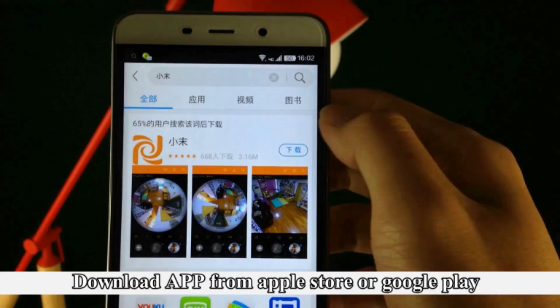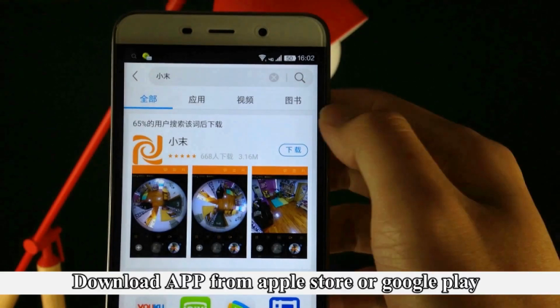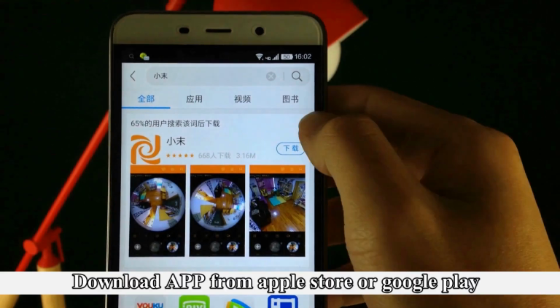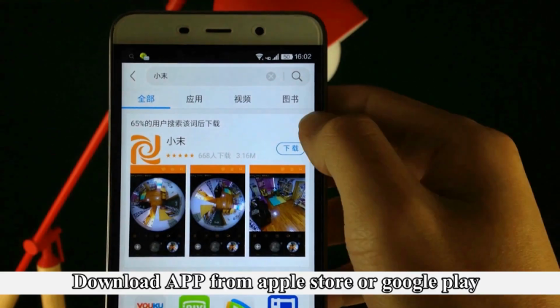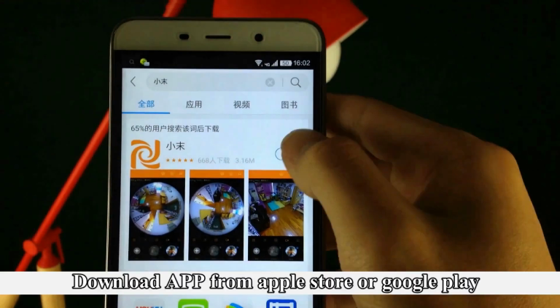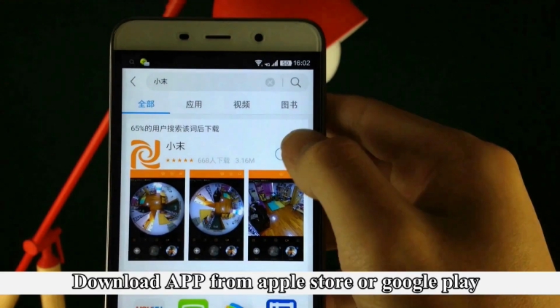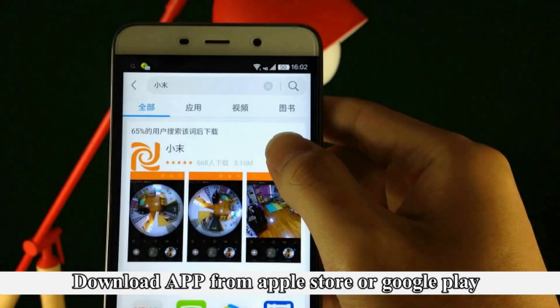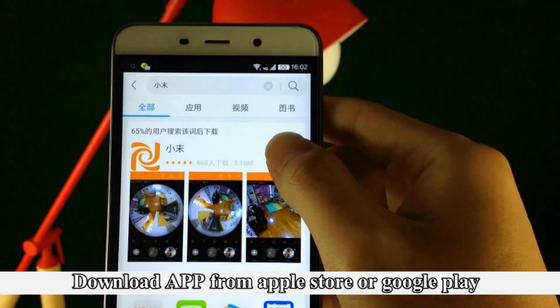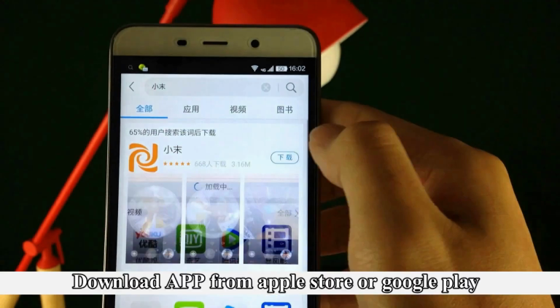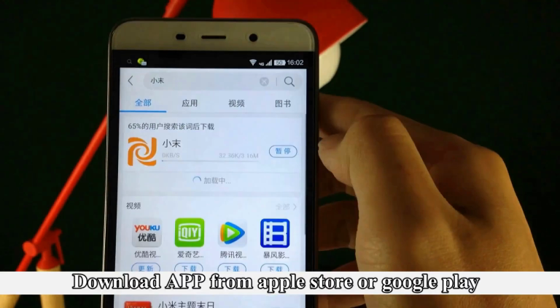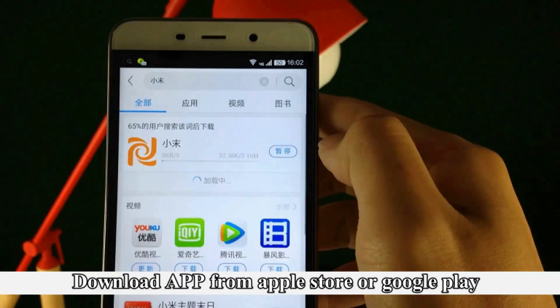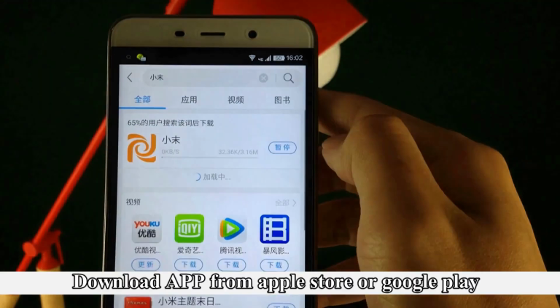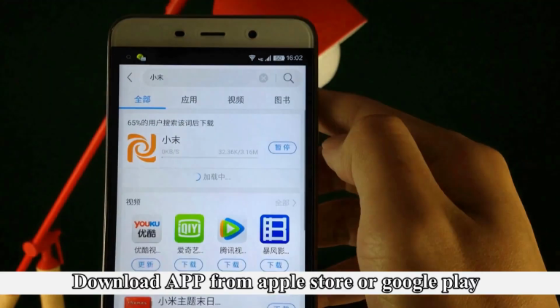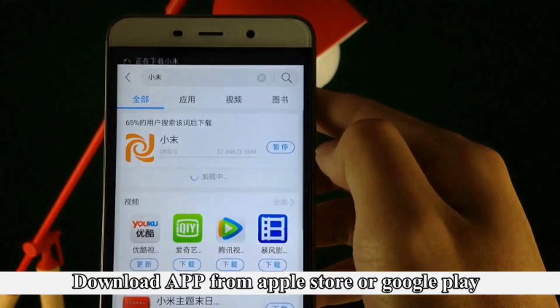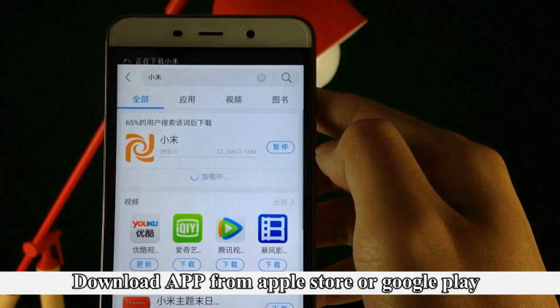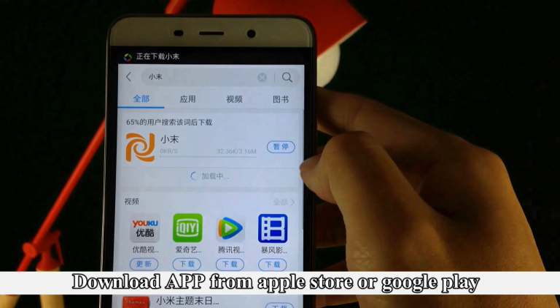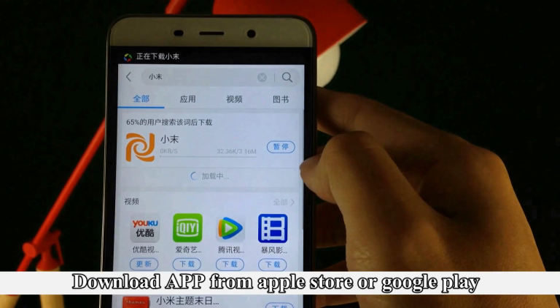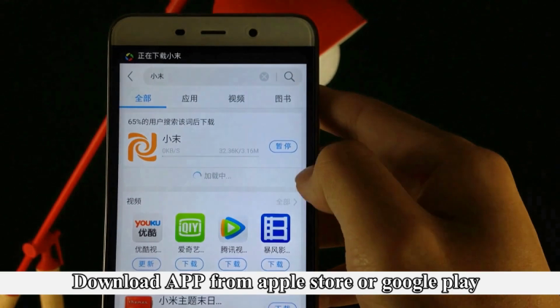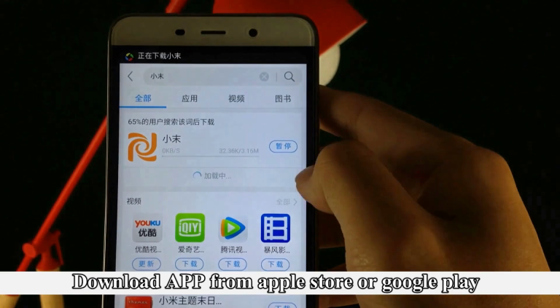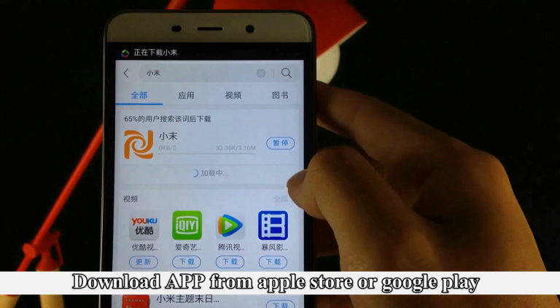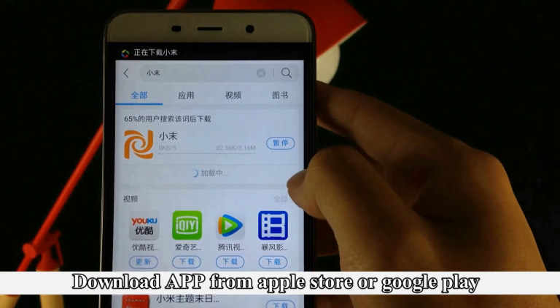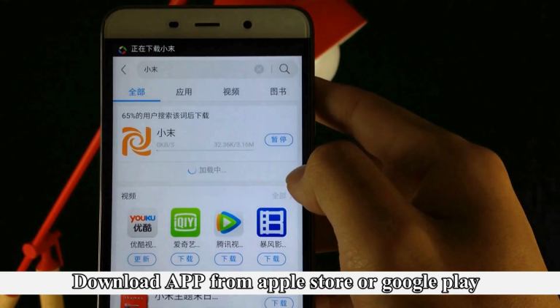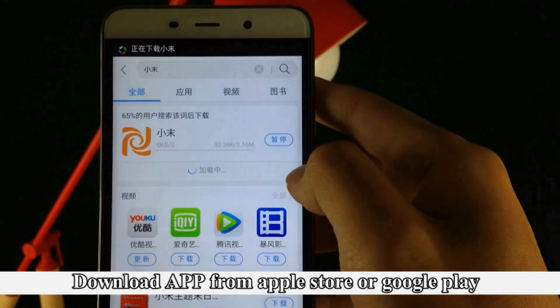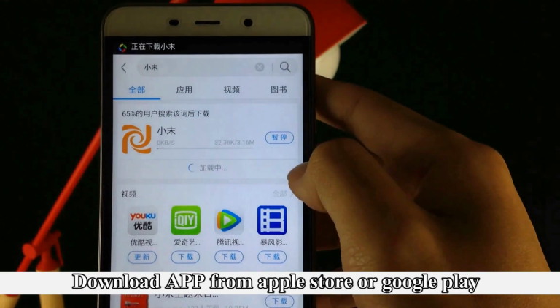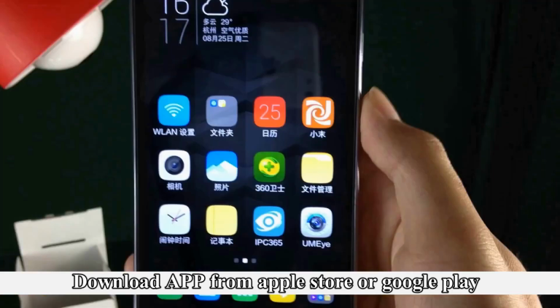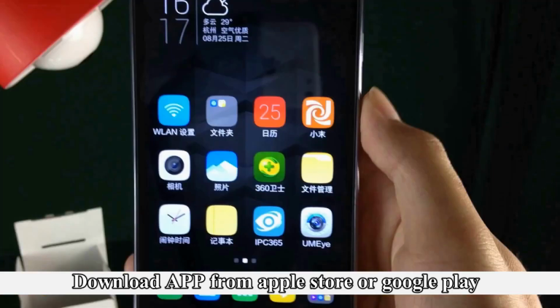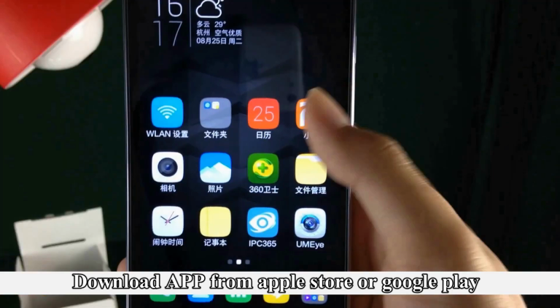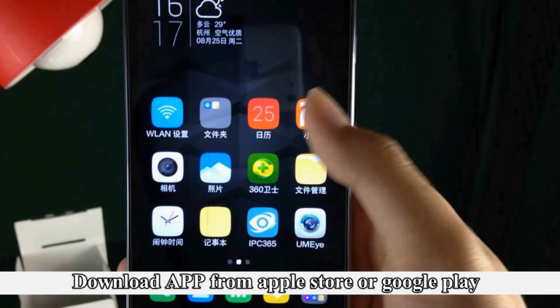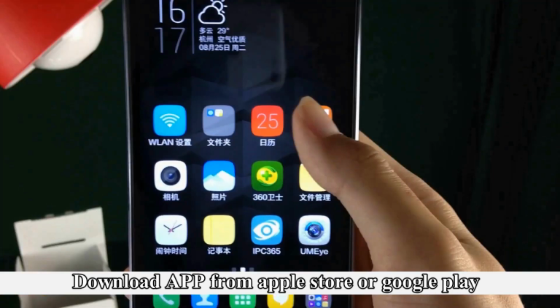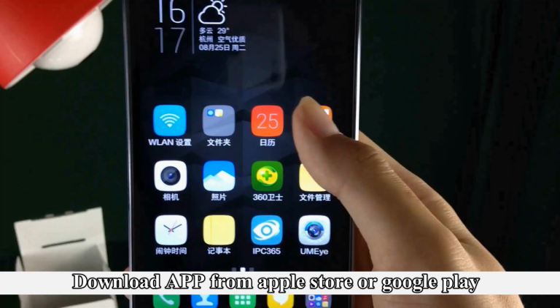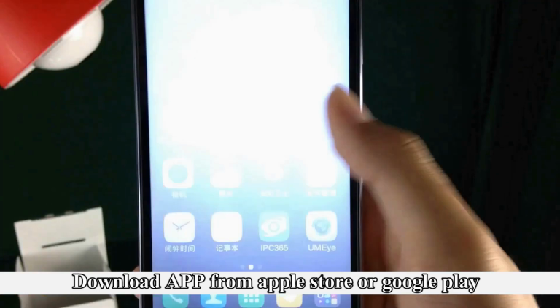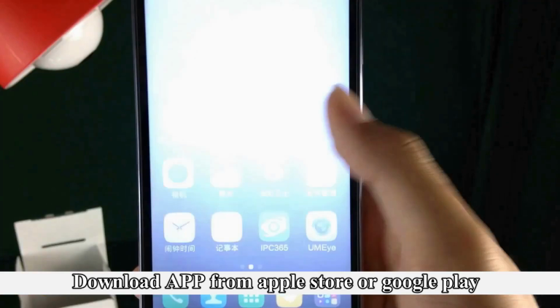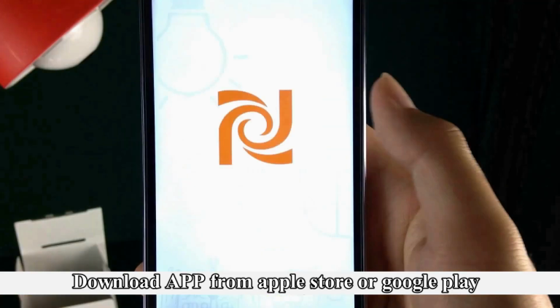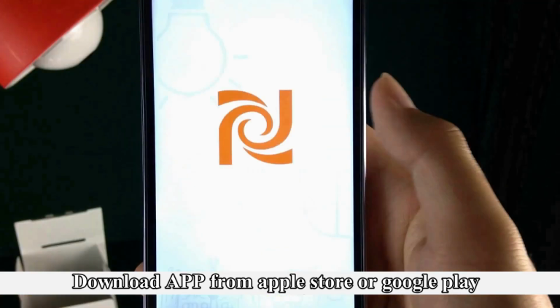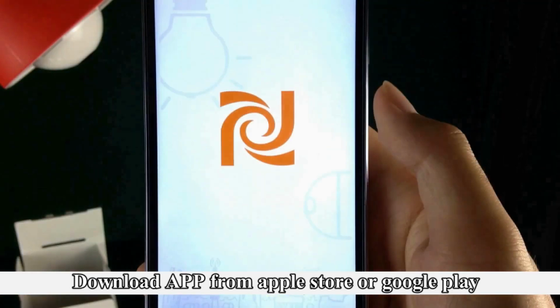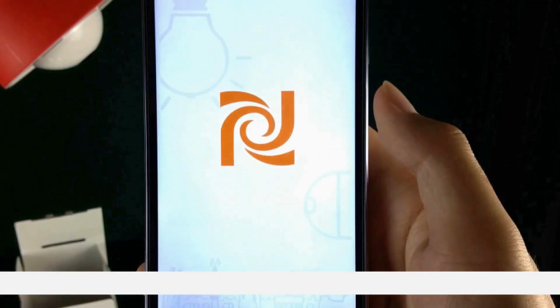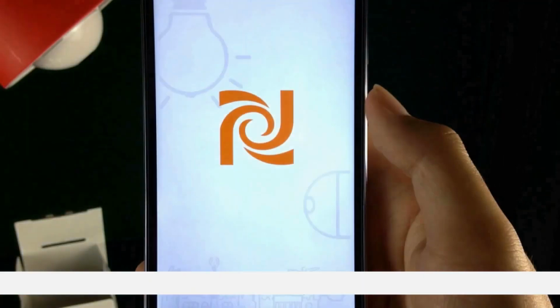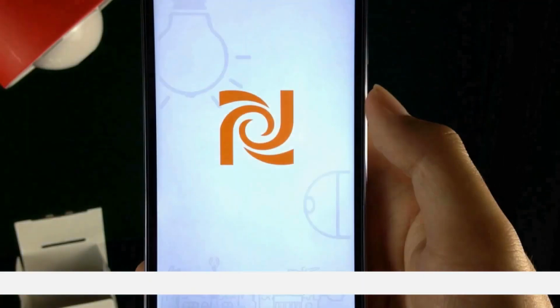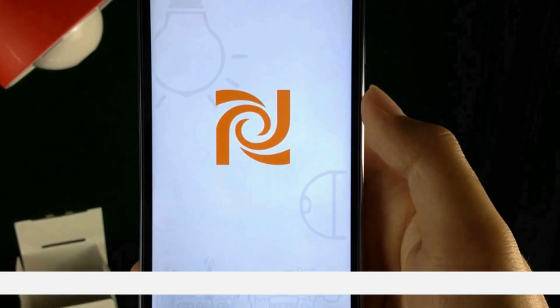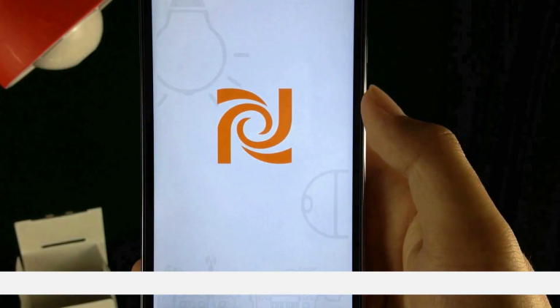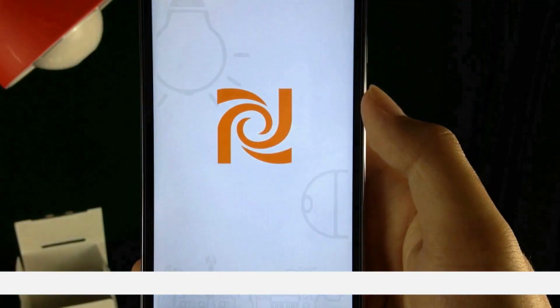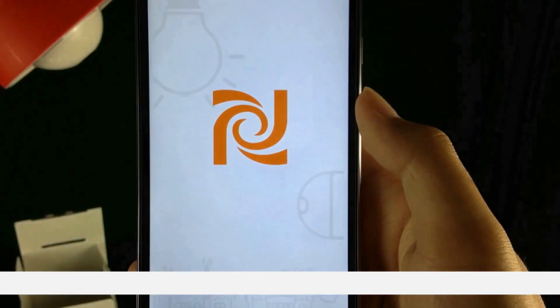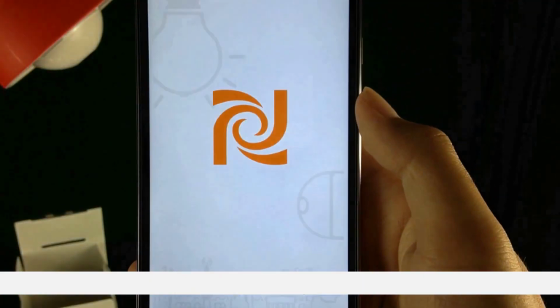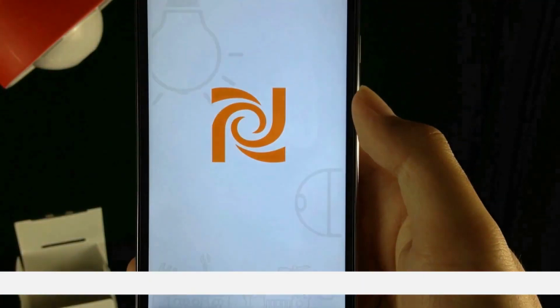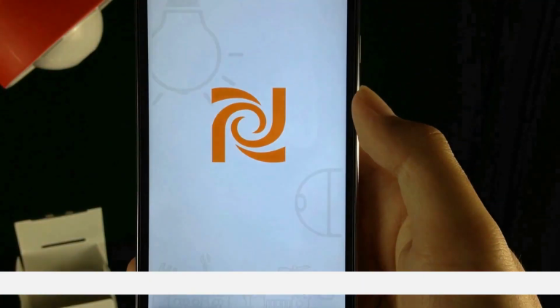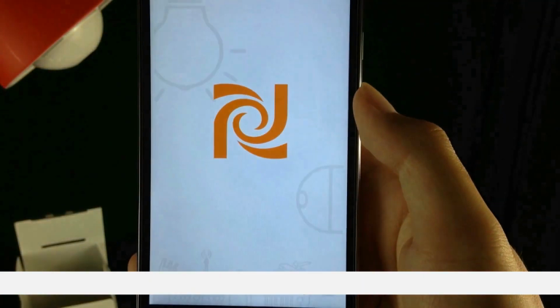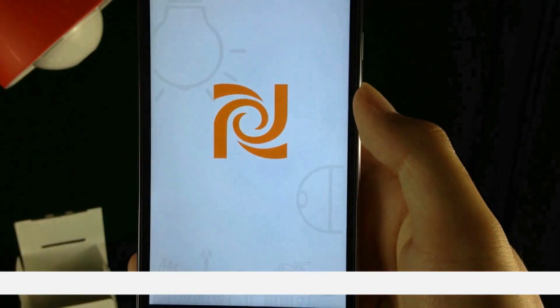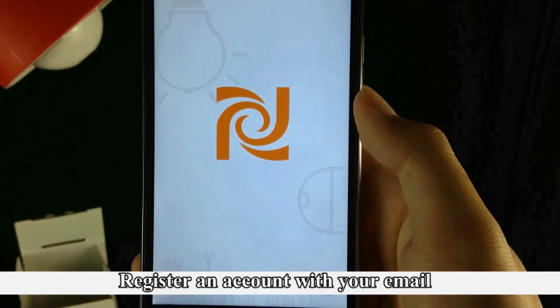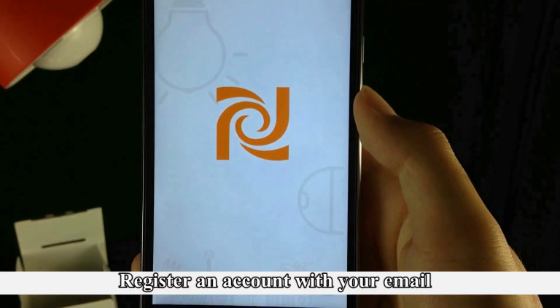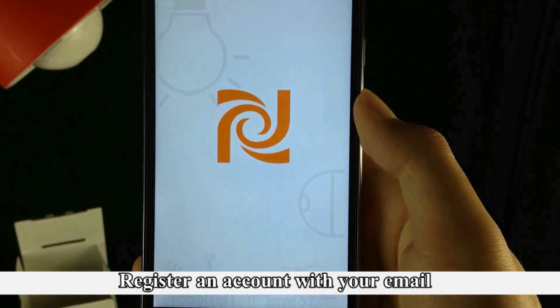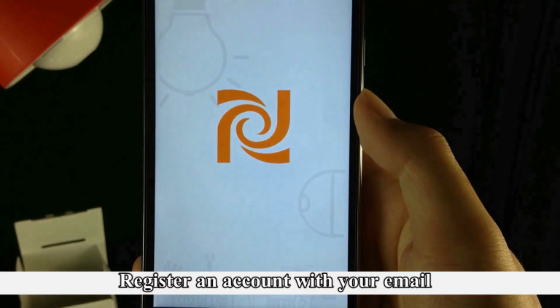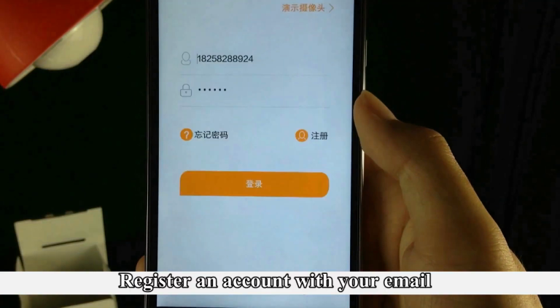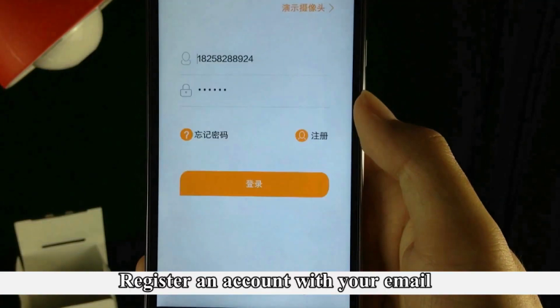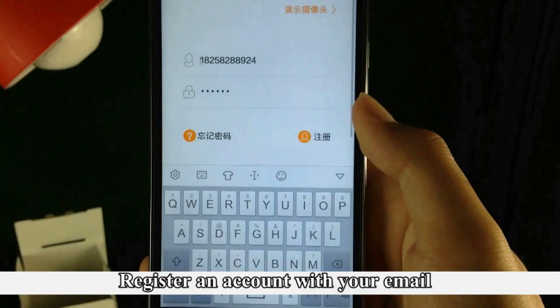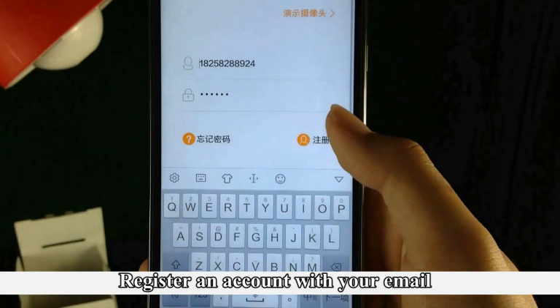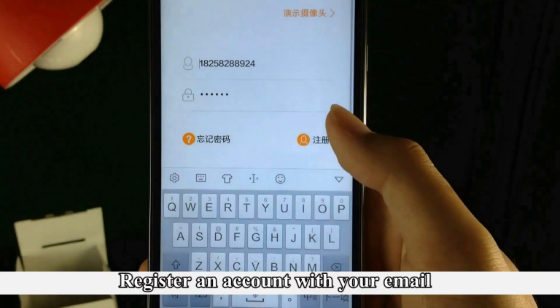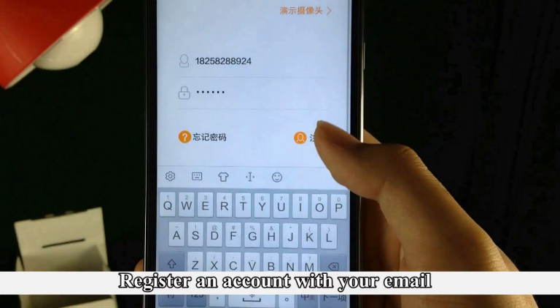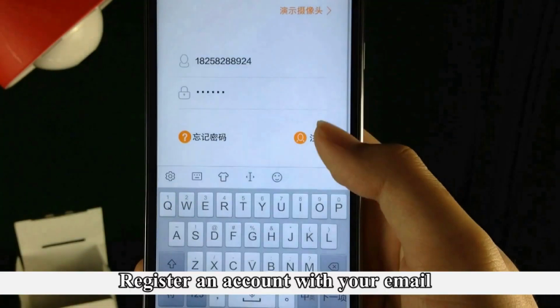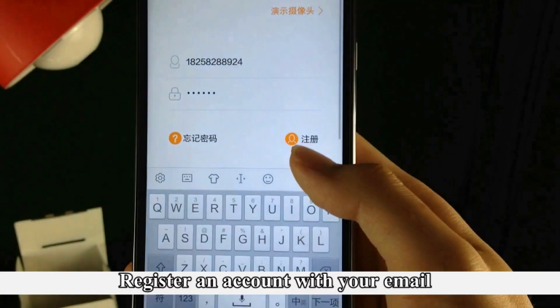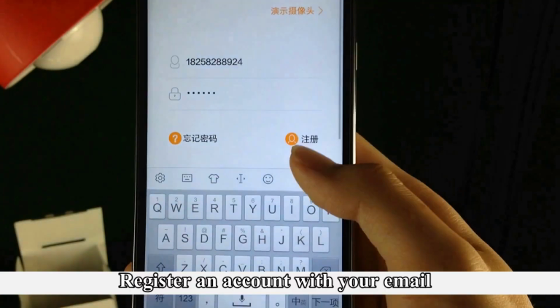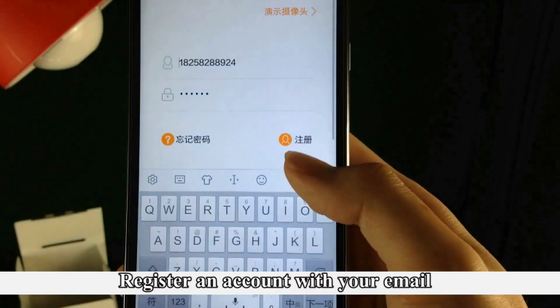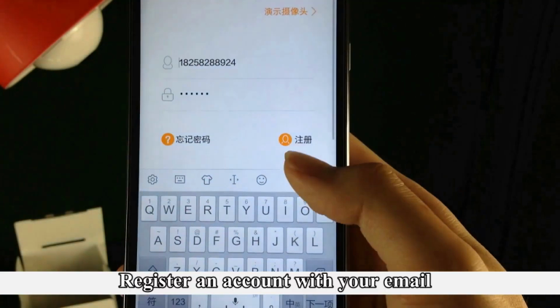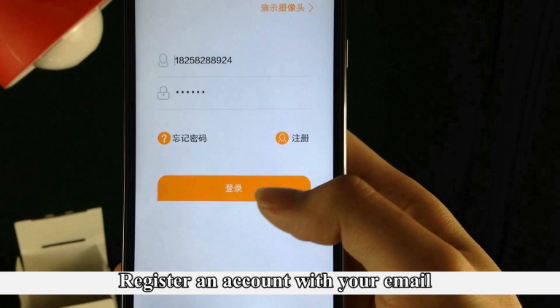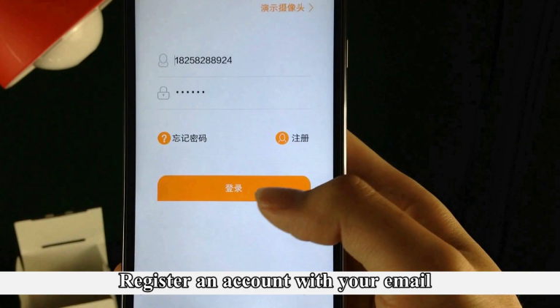Download the app from the Apple Store or Google Play. Register an account with your email.